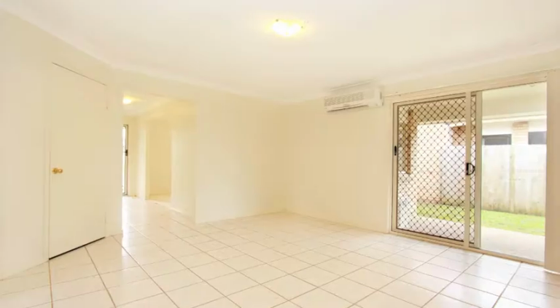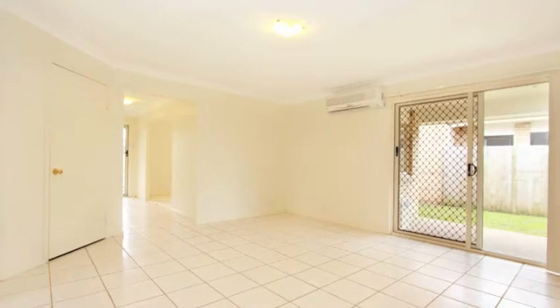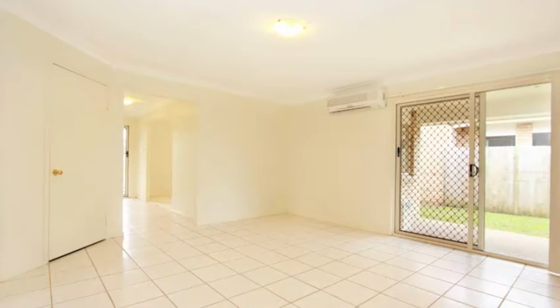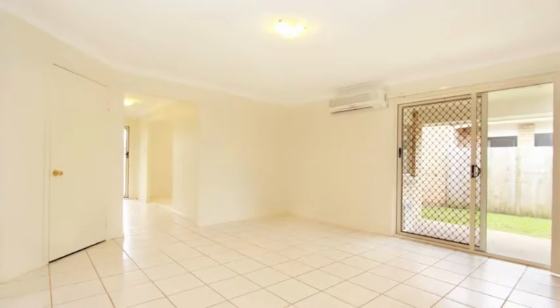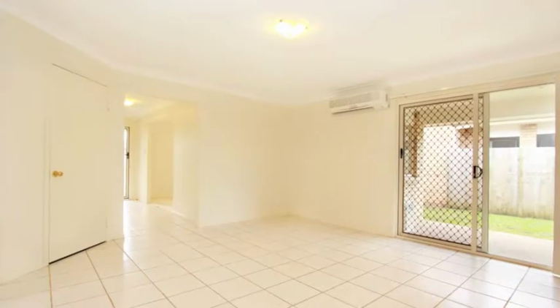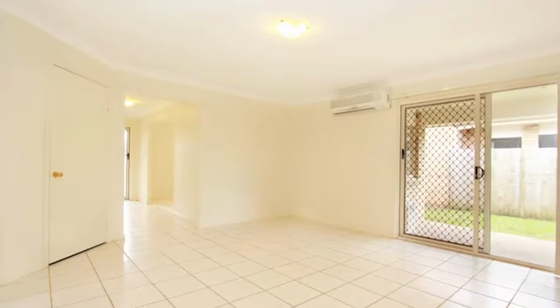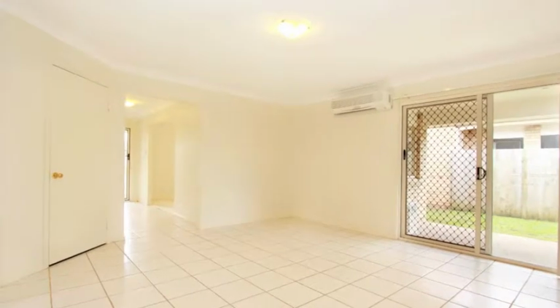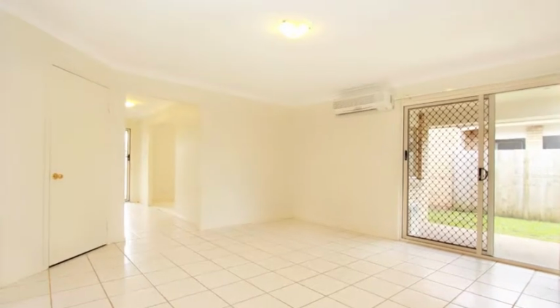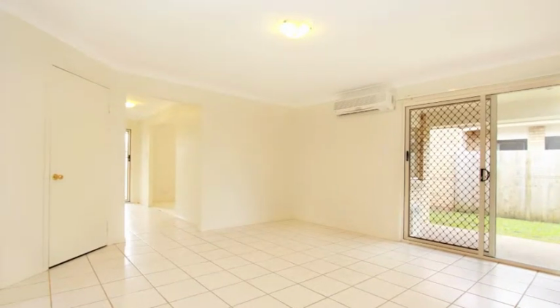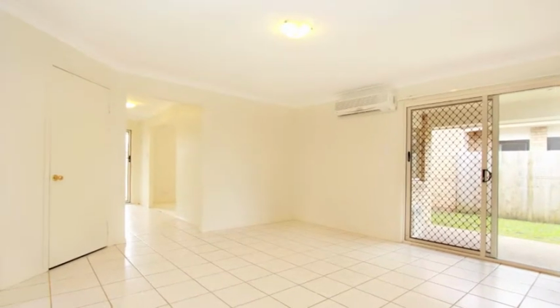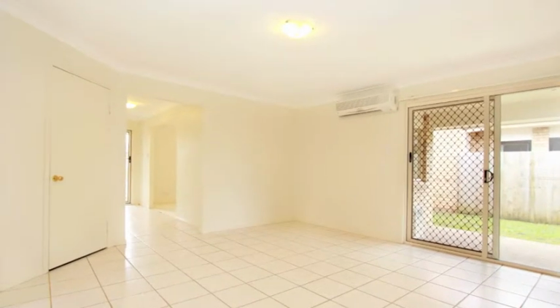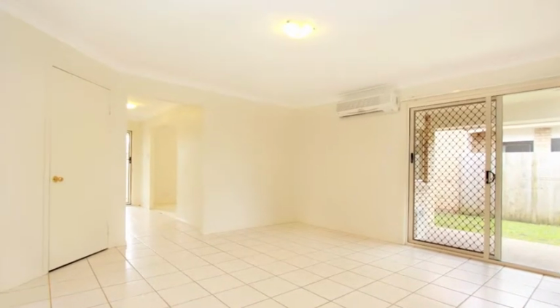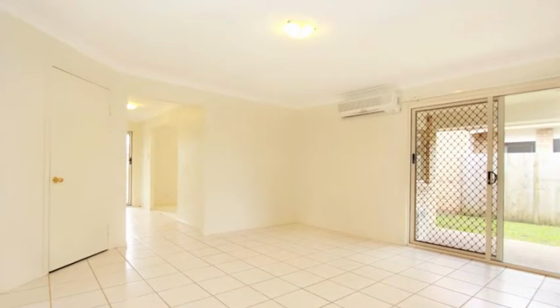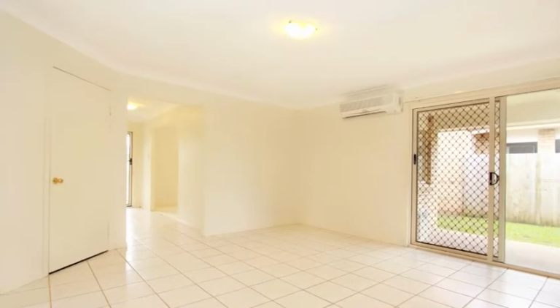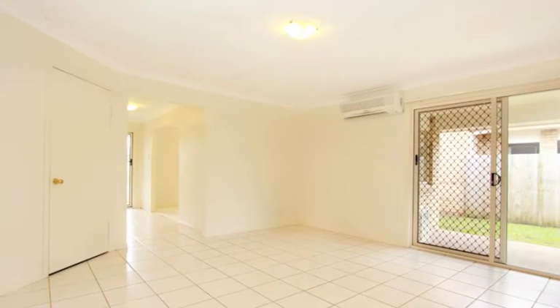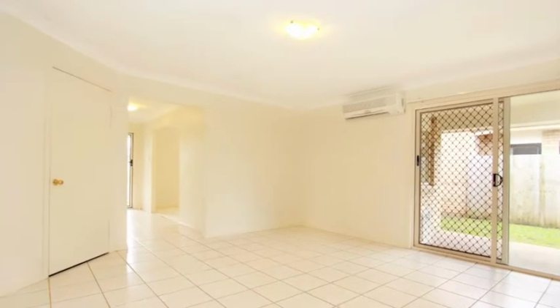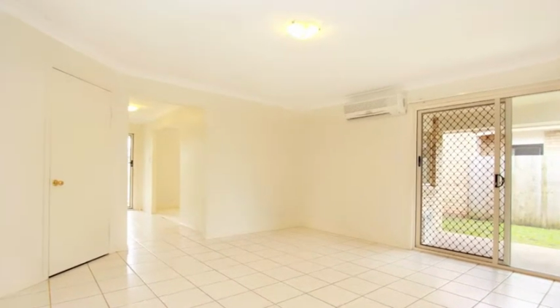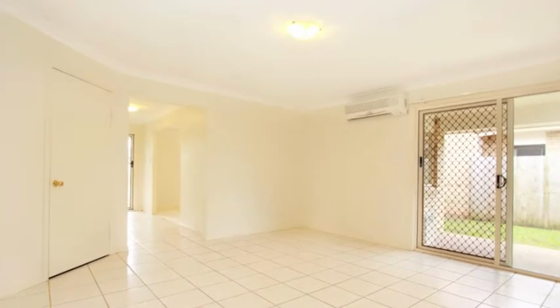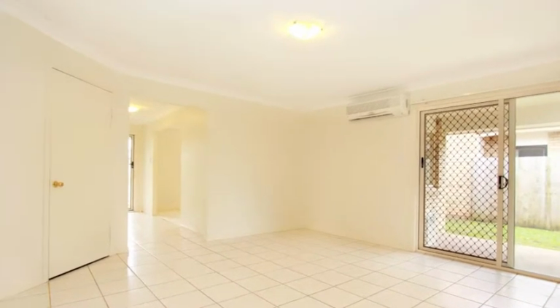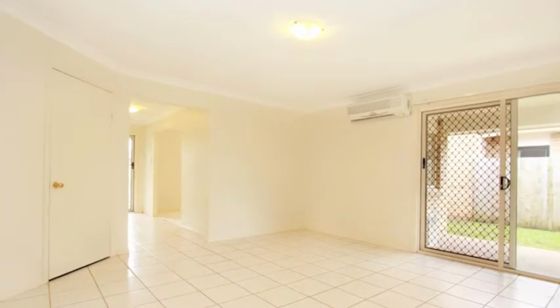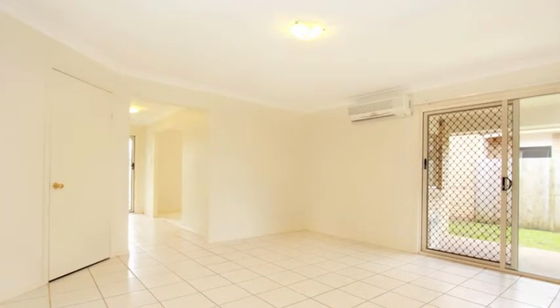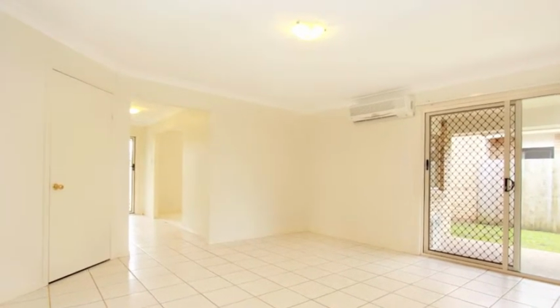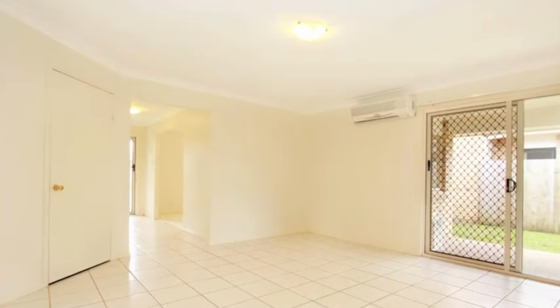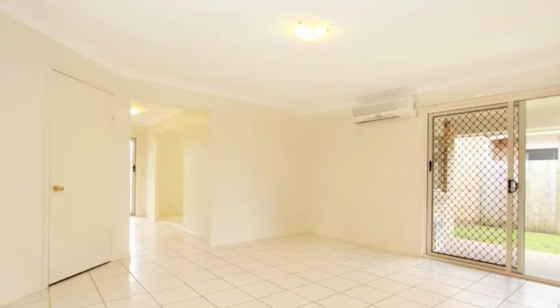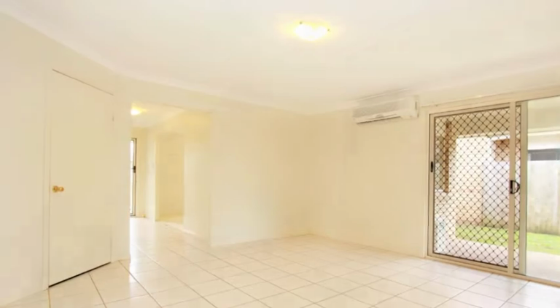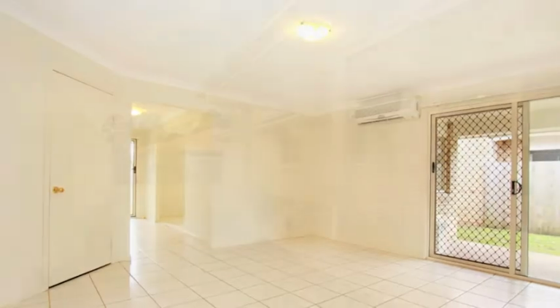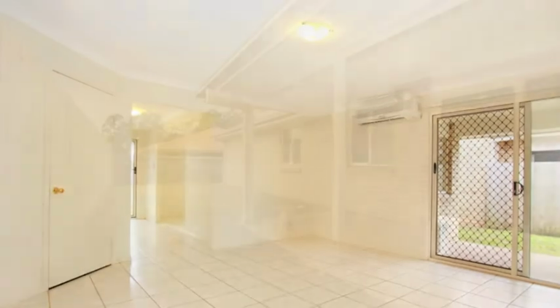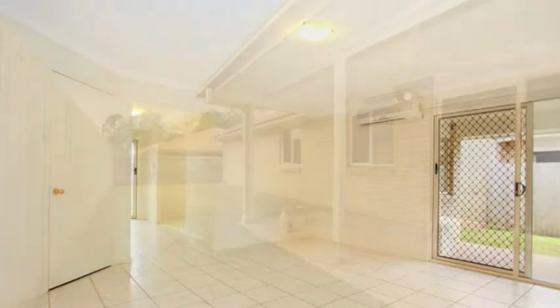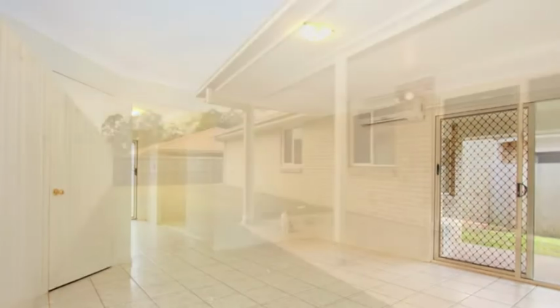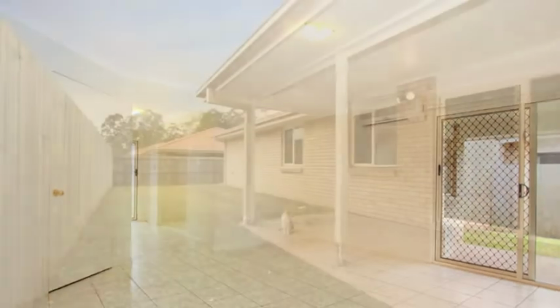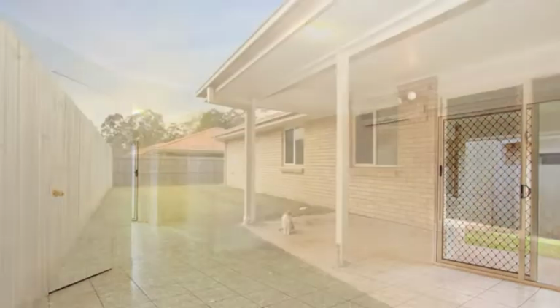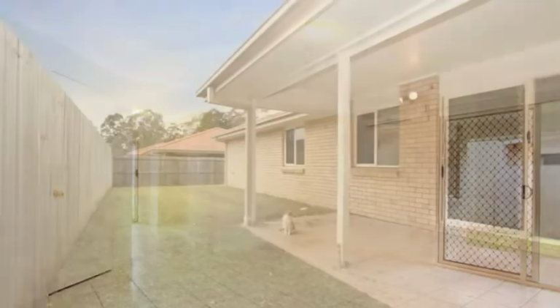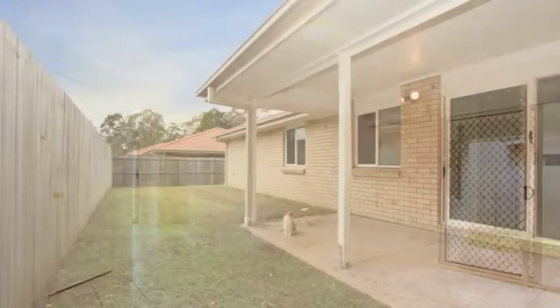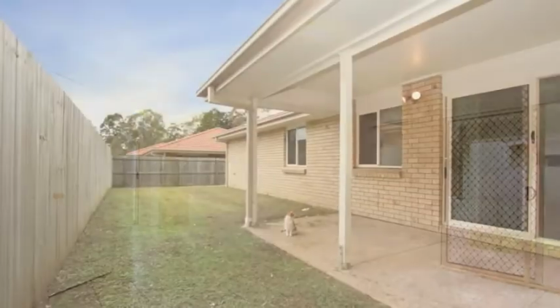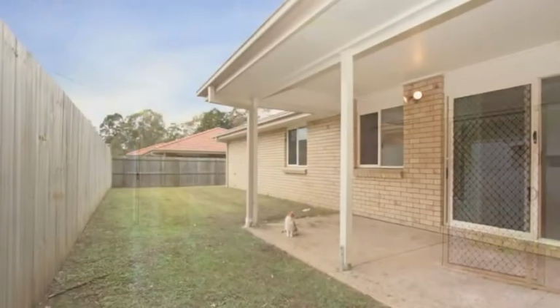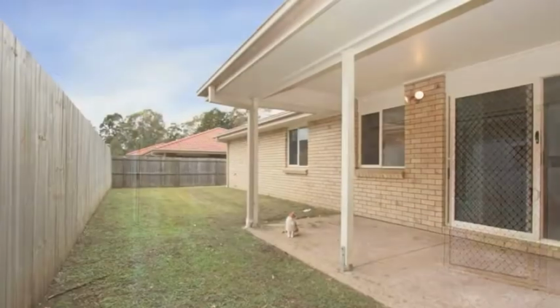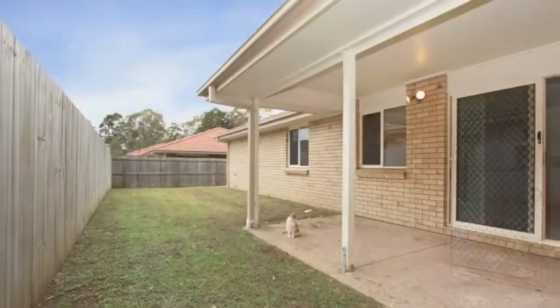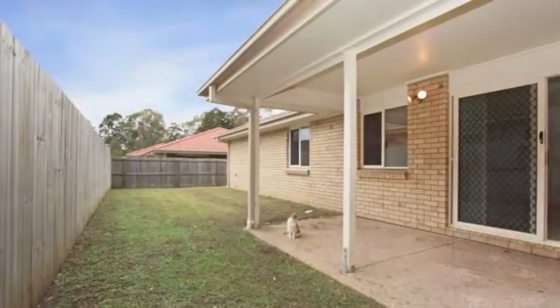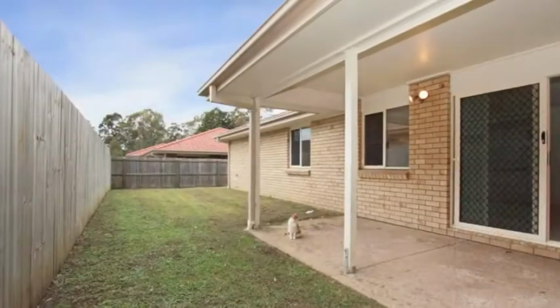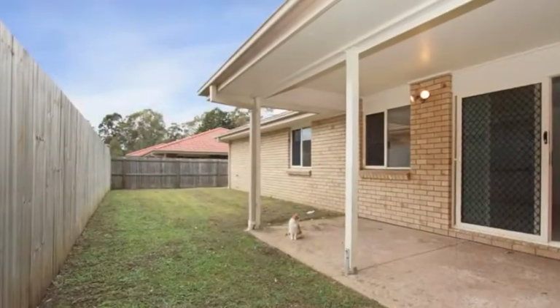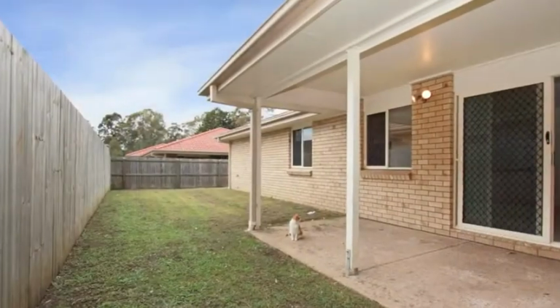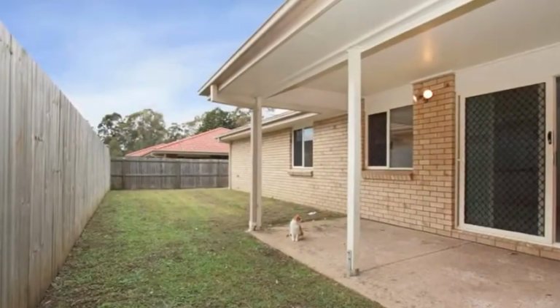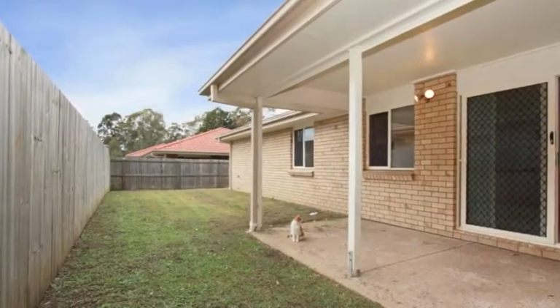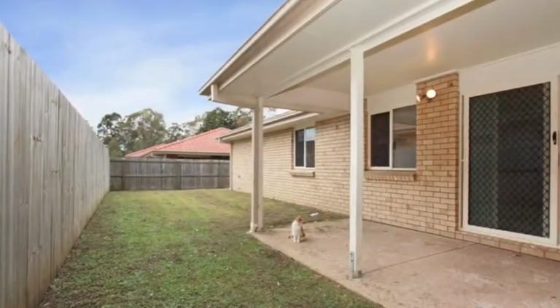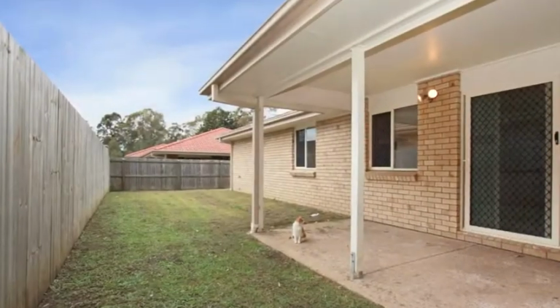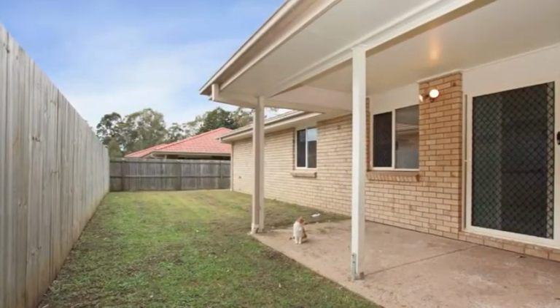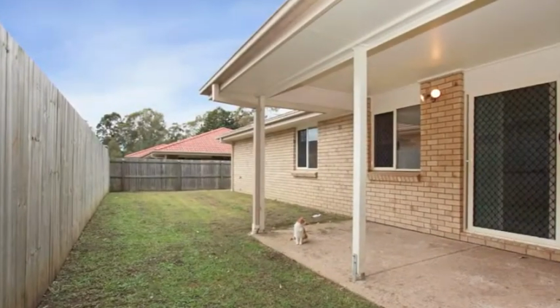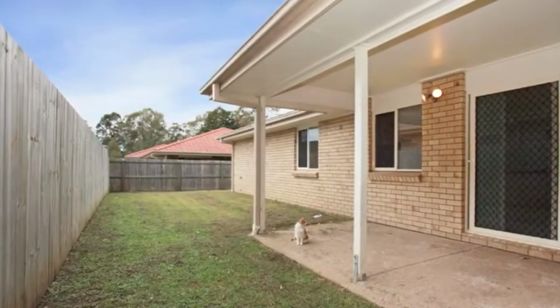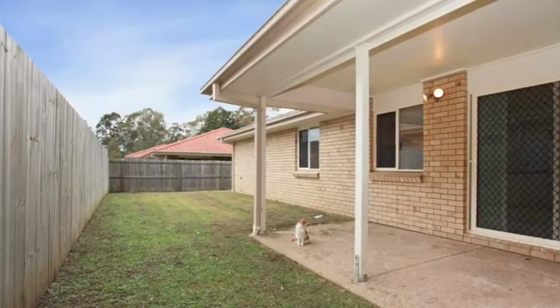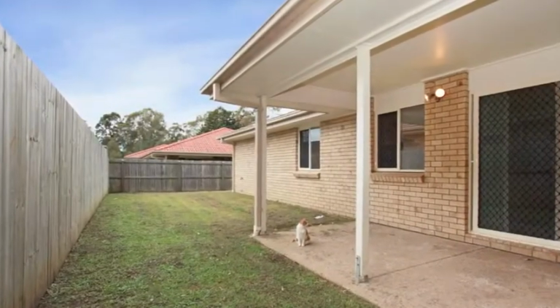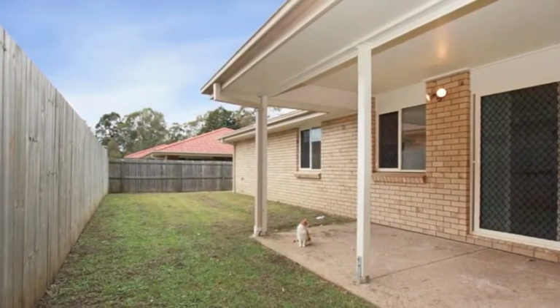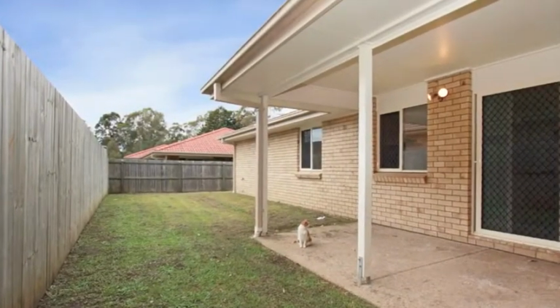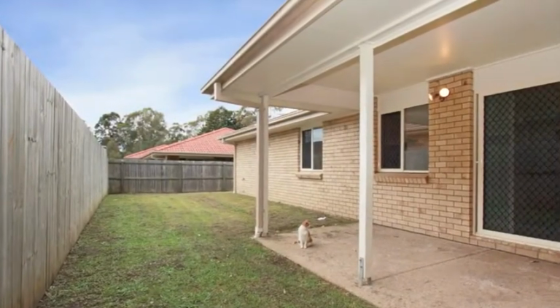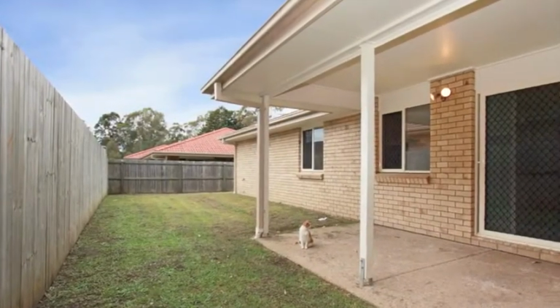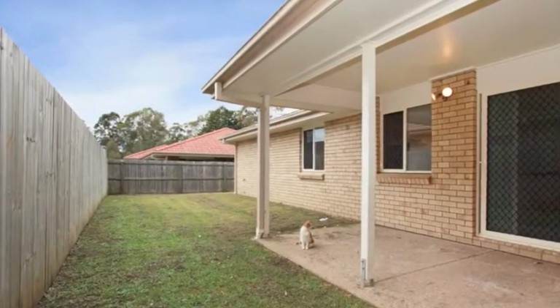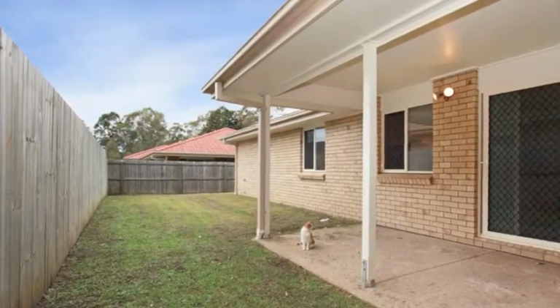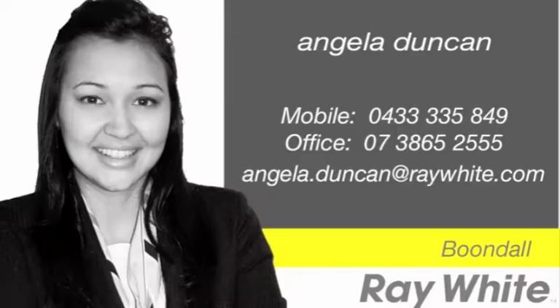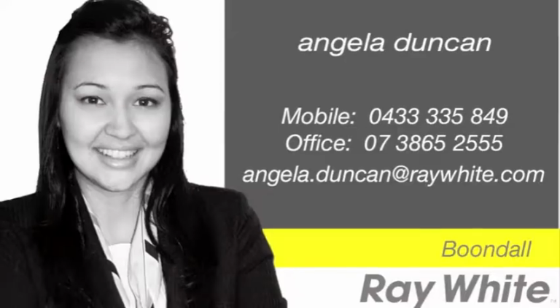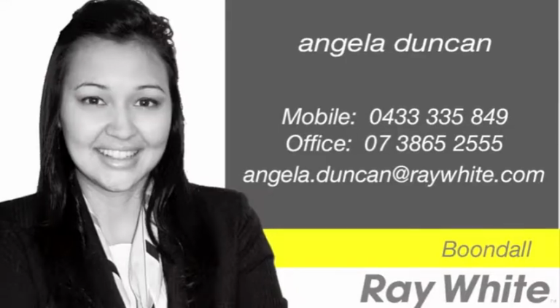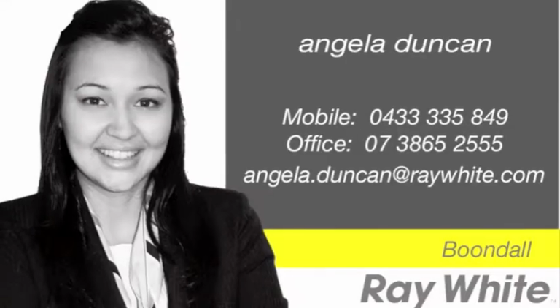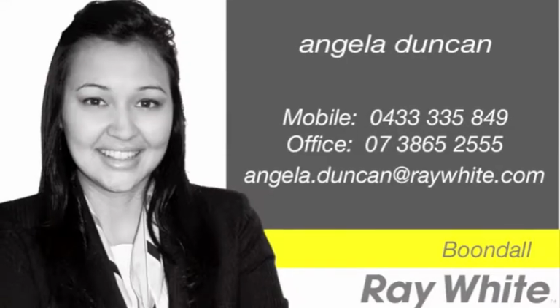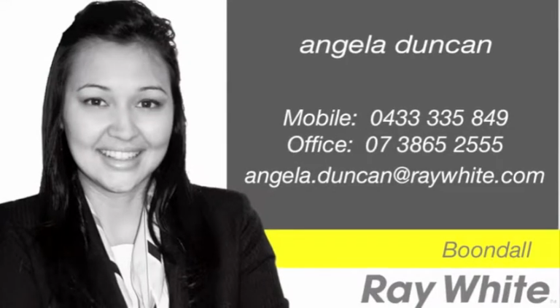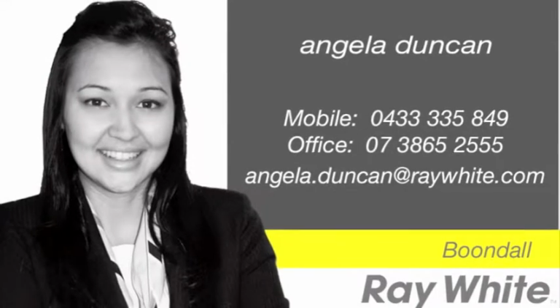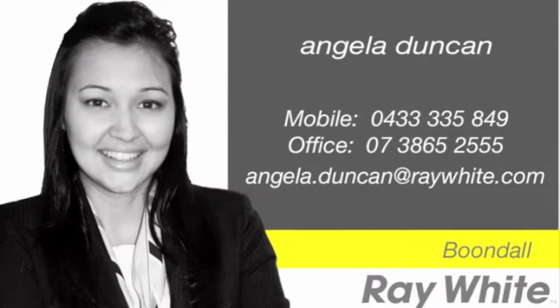This property is built for easy, convenient living and is ready to move into right now. To arrange an appointment, call Angela.